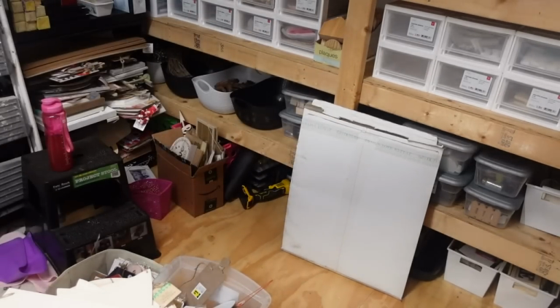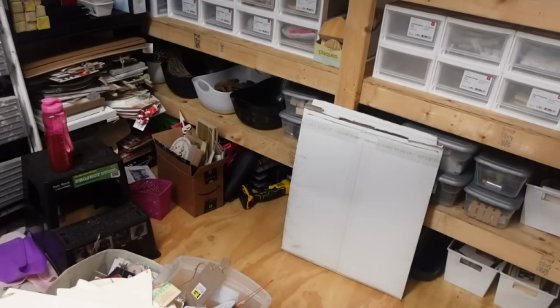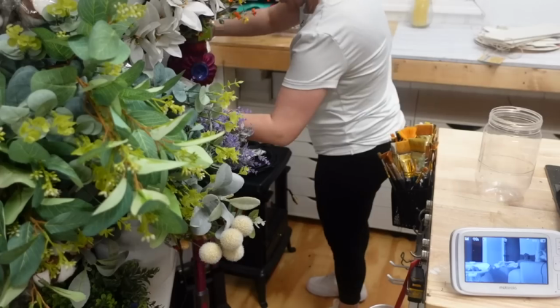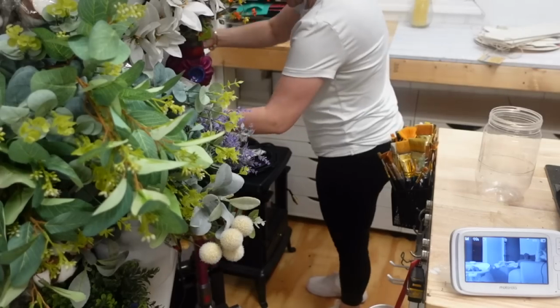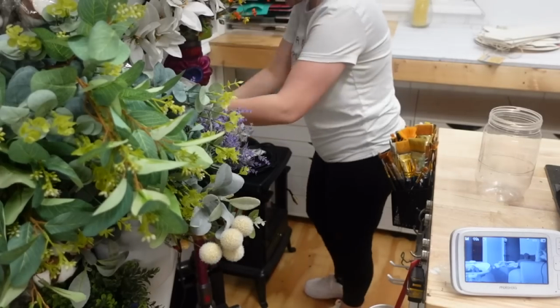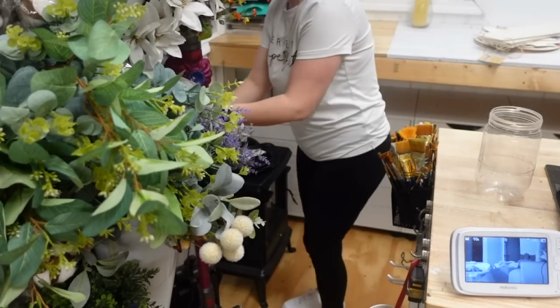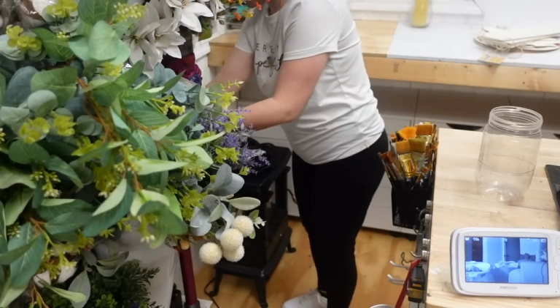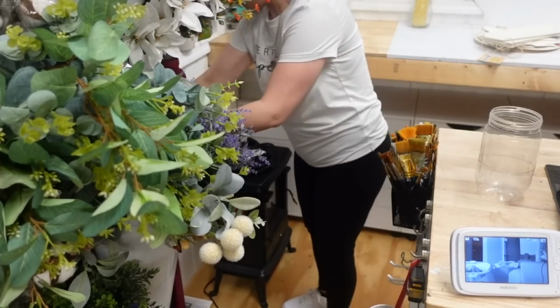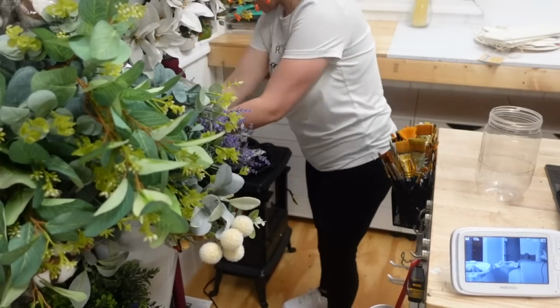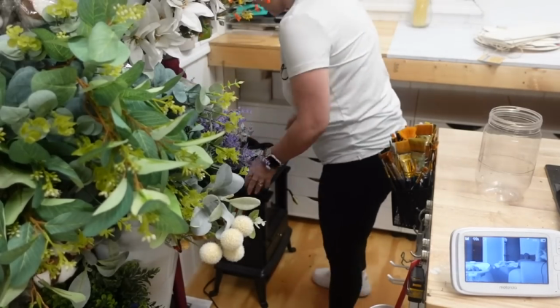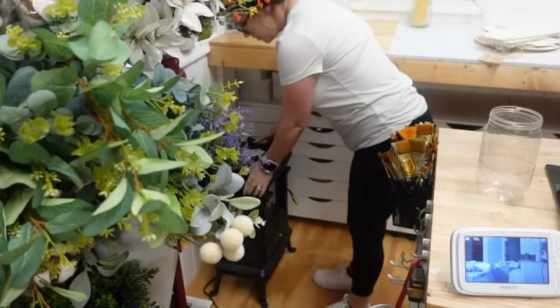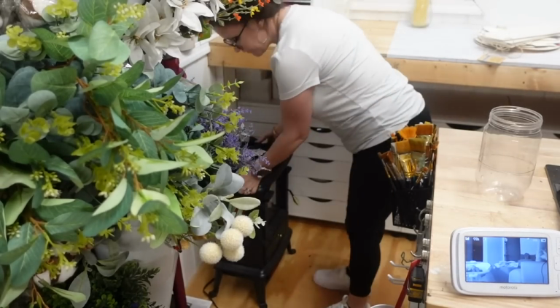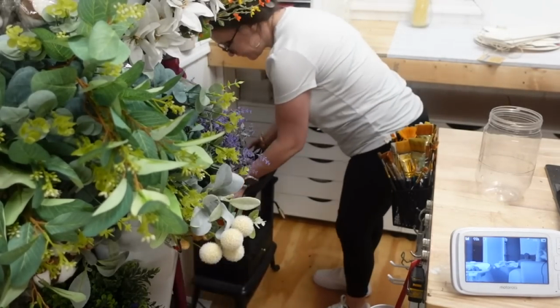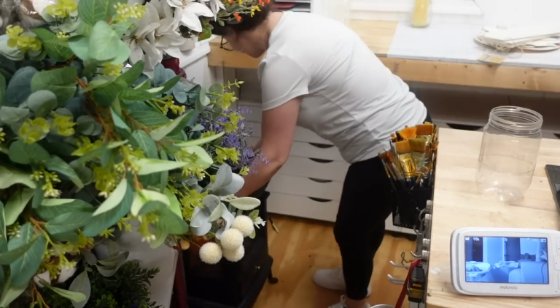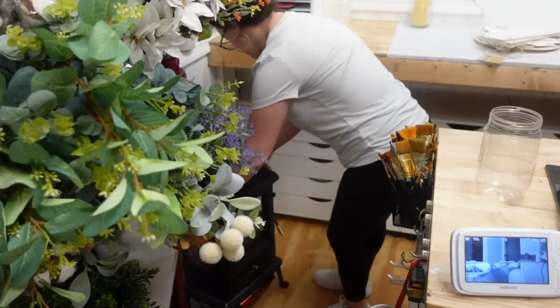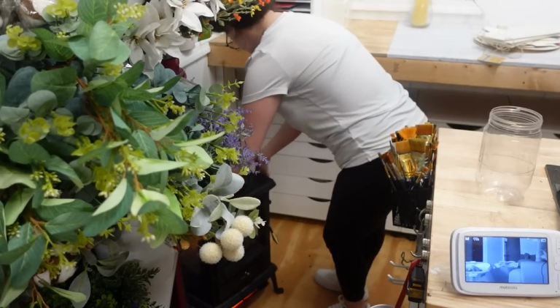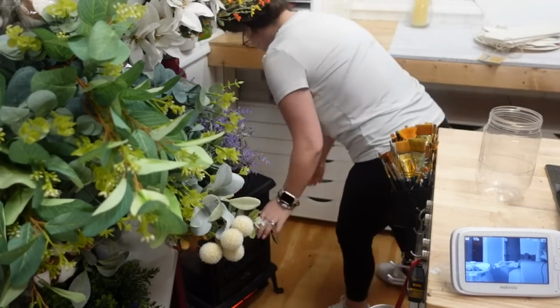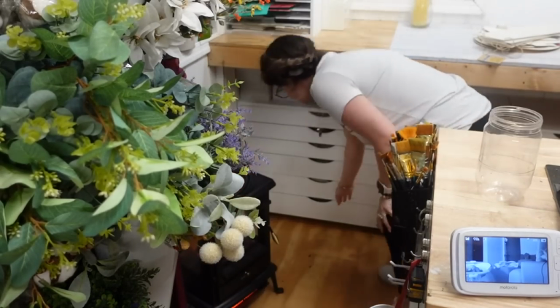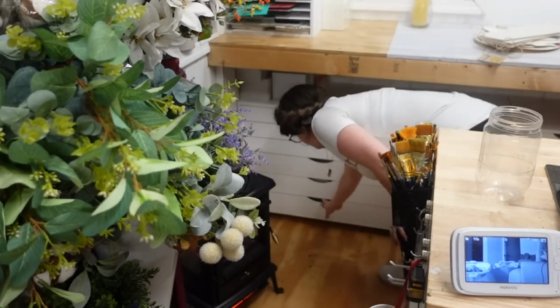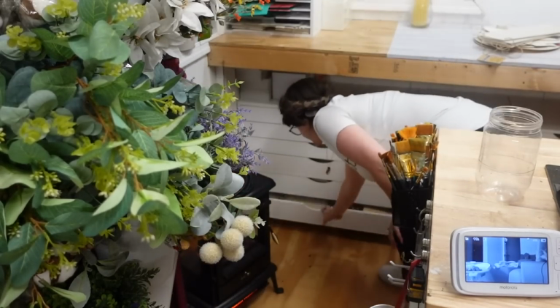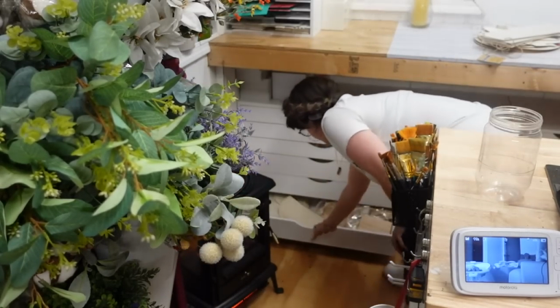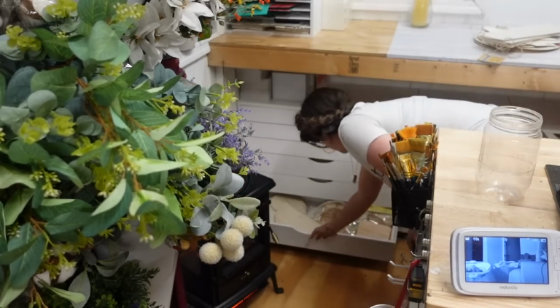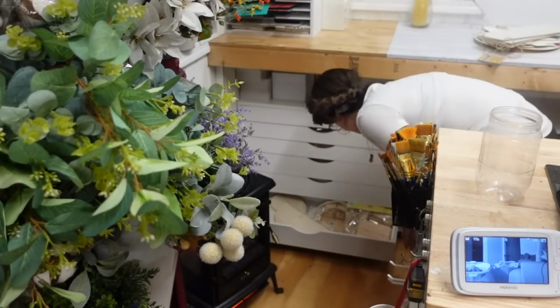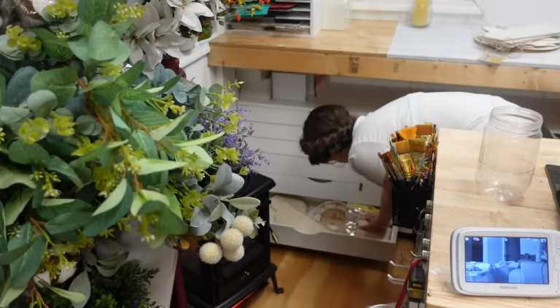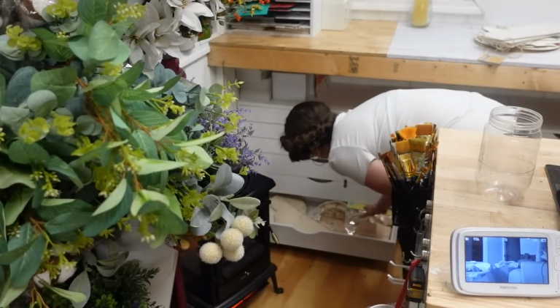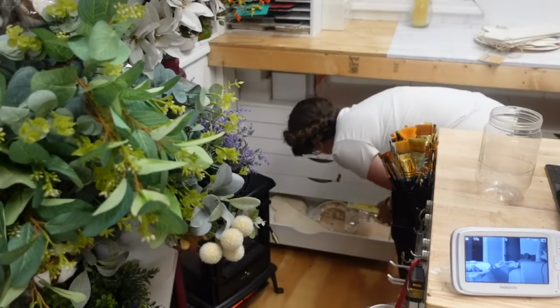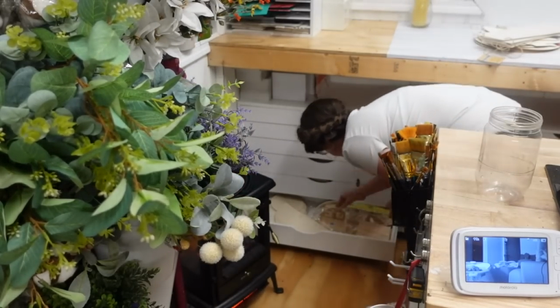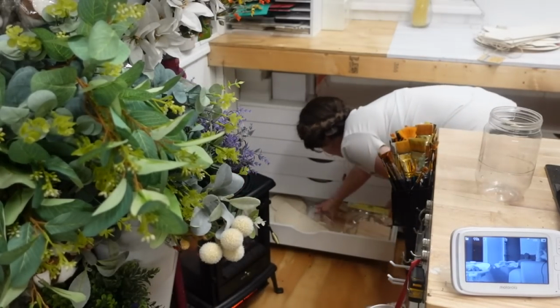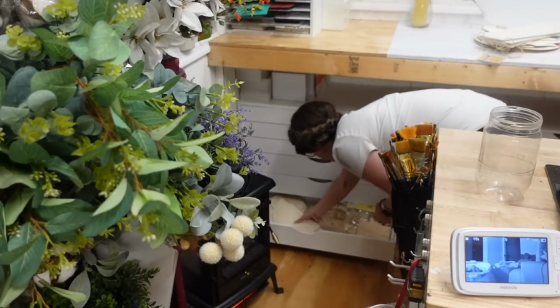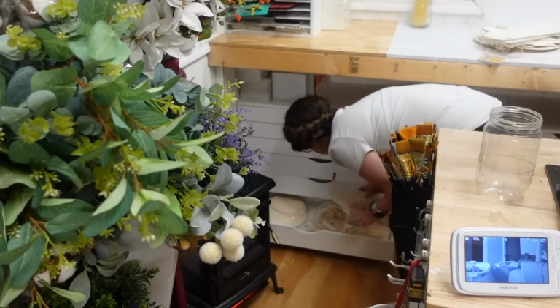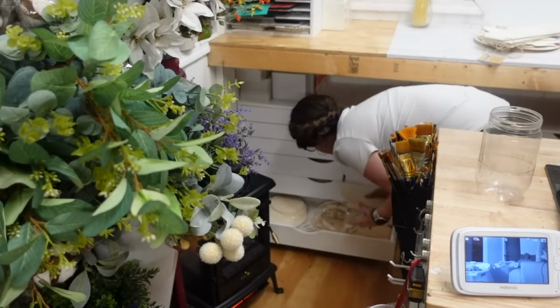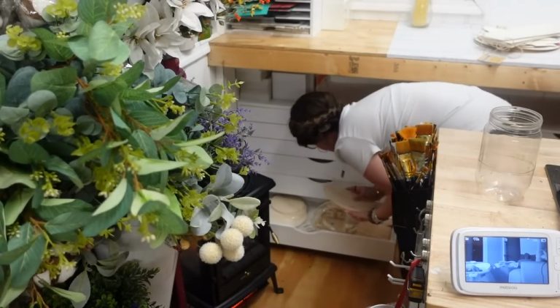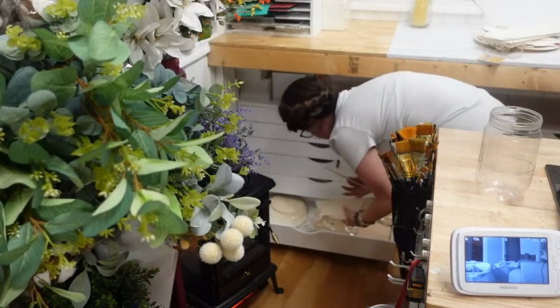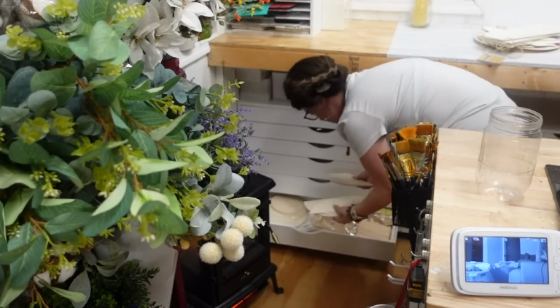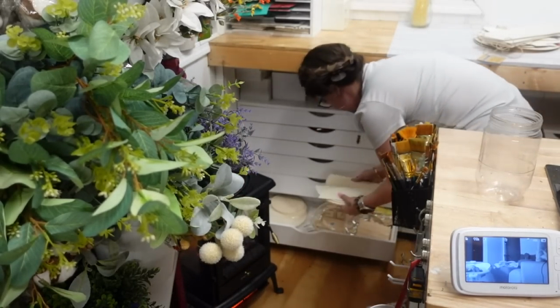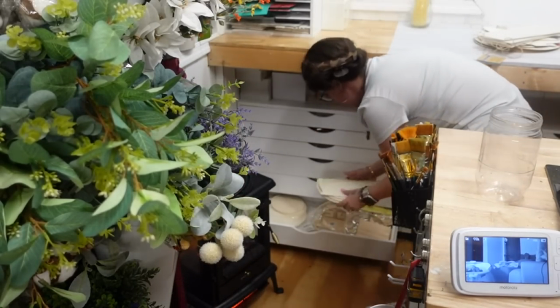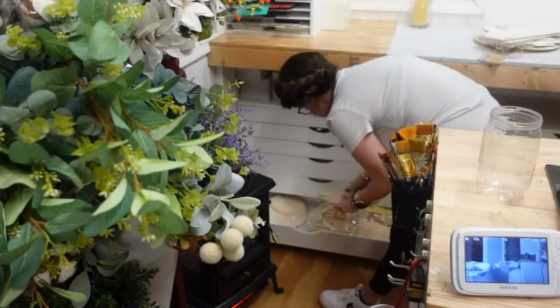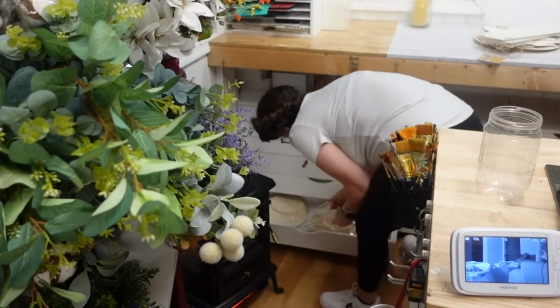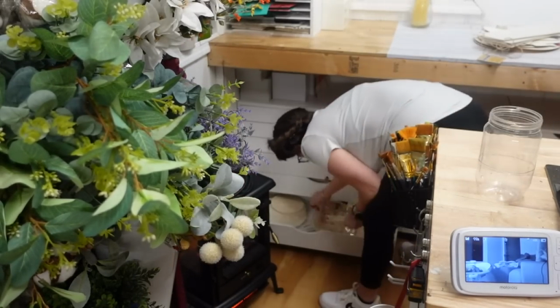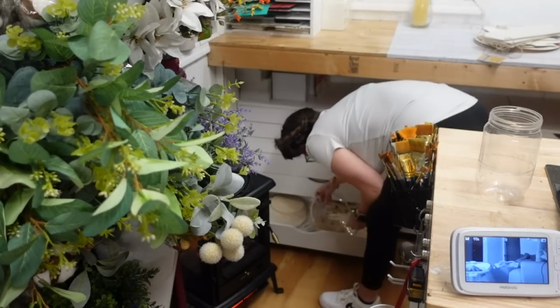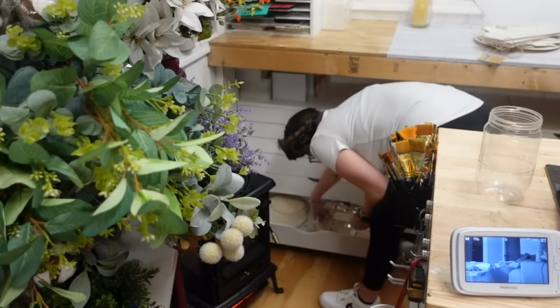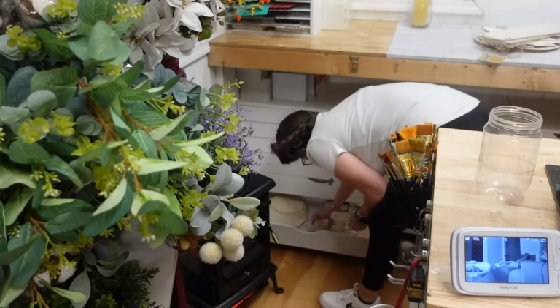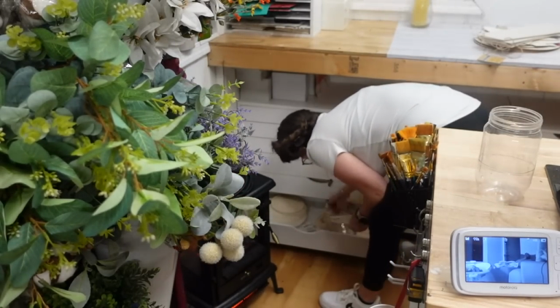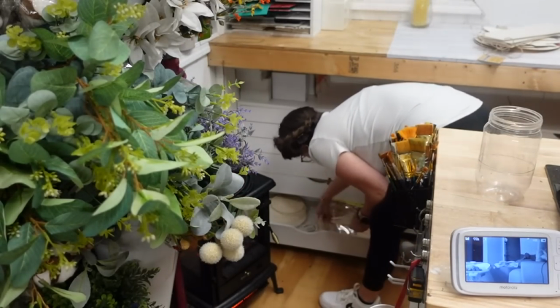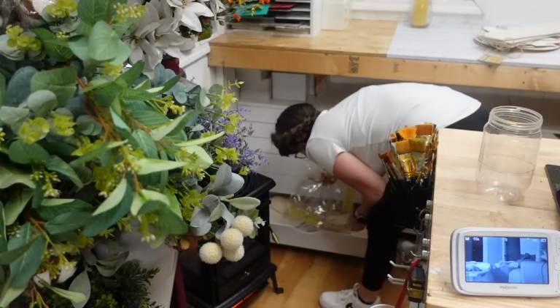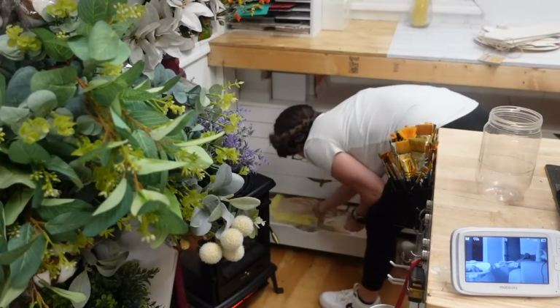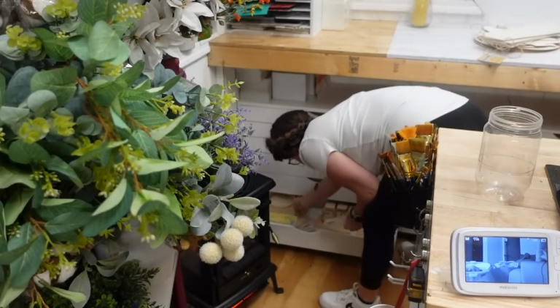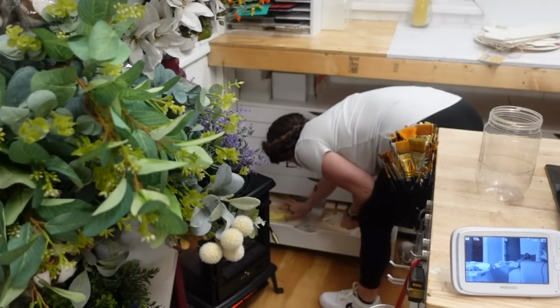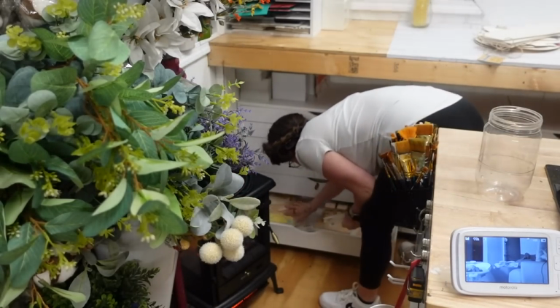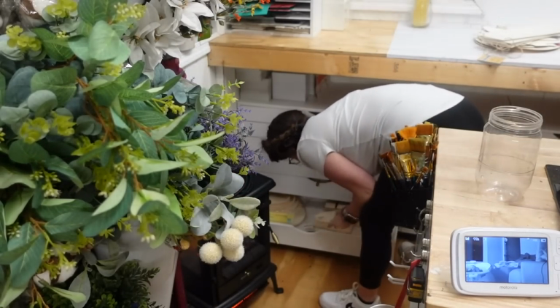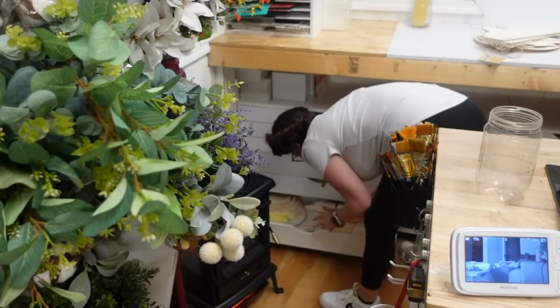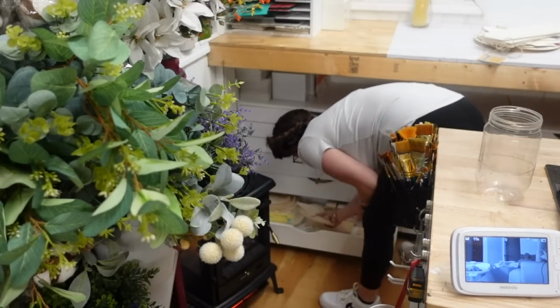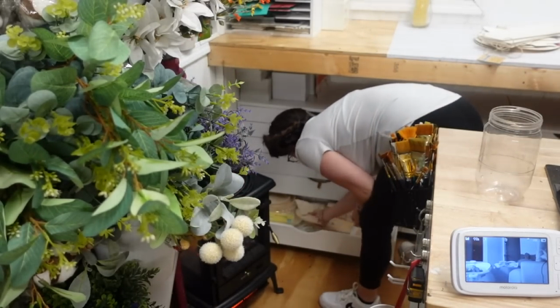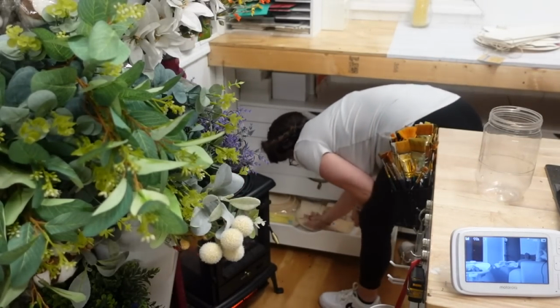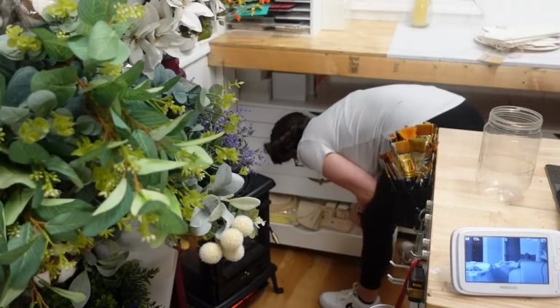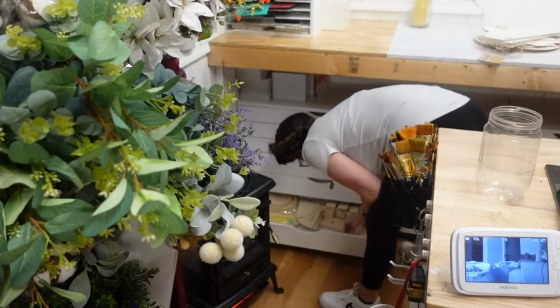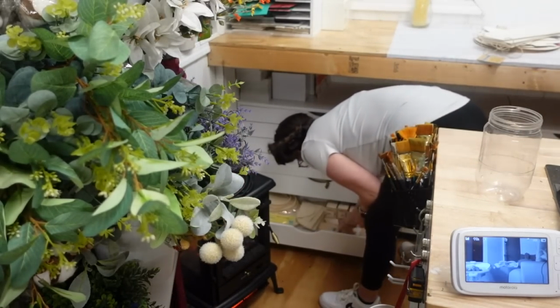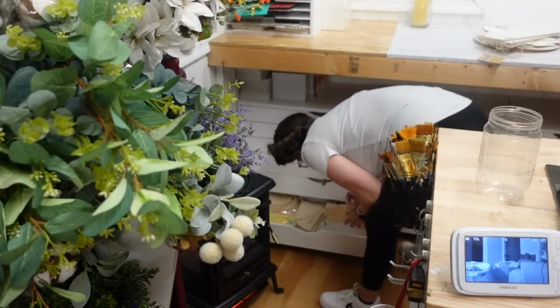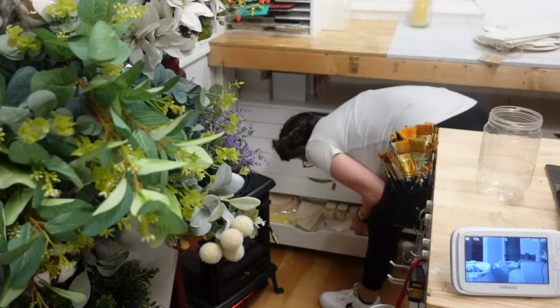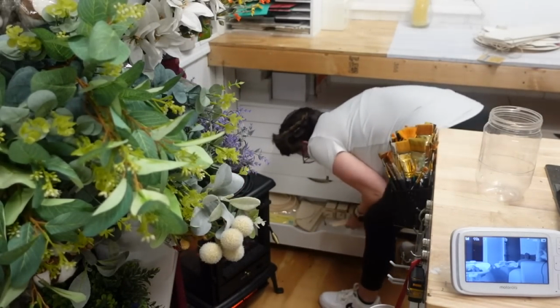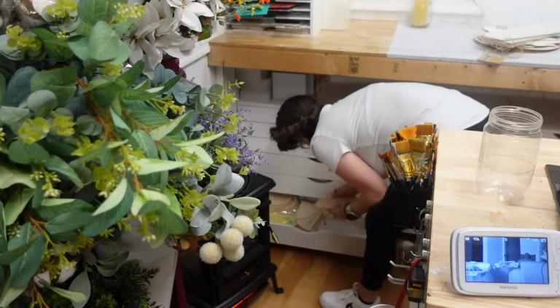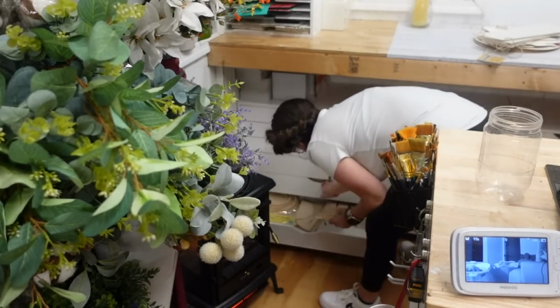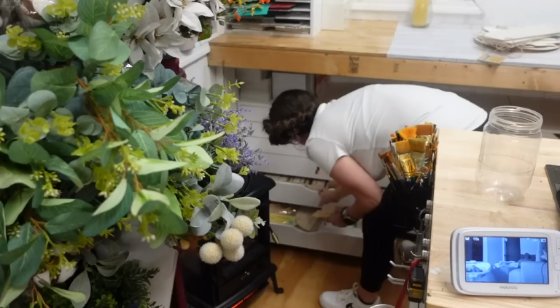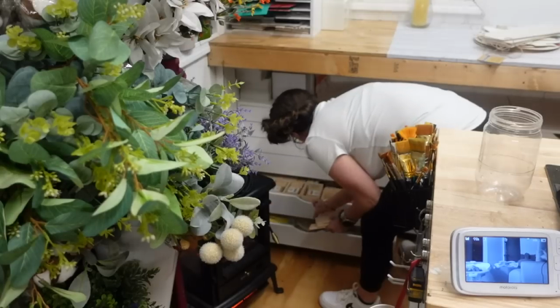Next I'm going to organize all of my signs in that bookshelf. Eventually that bookshelf is going to be going away, and when the replacement arrives I will be showing you guys that.